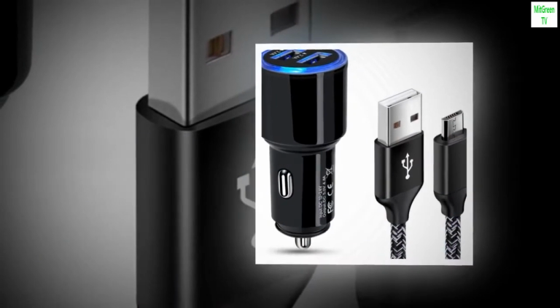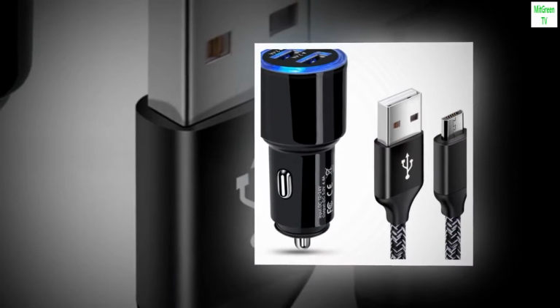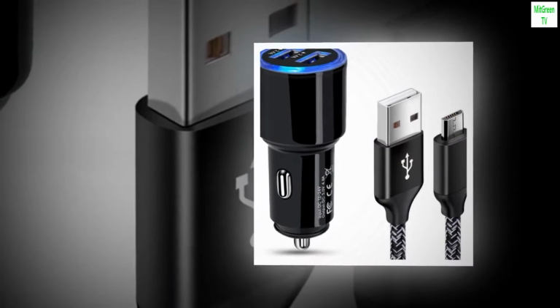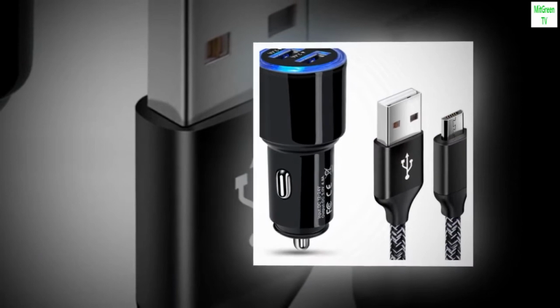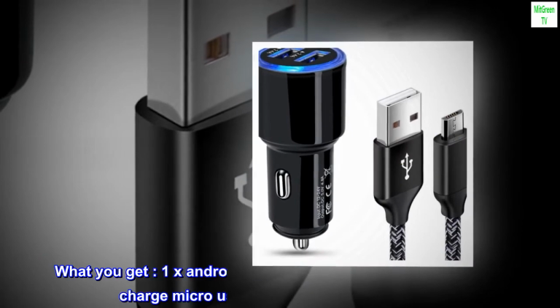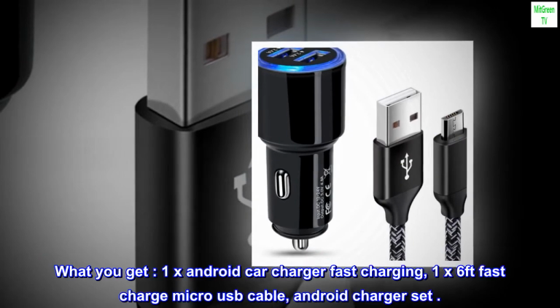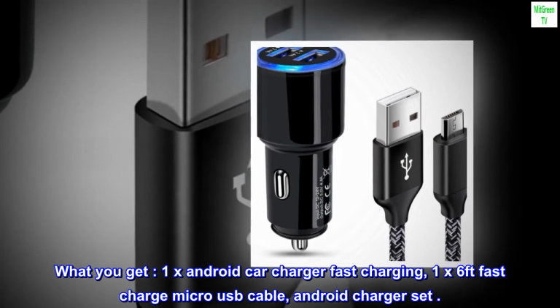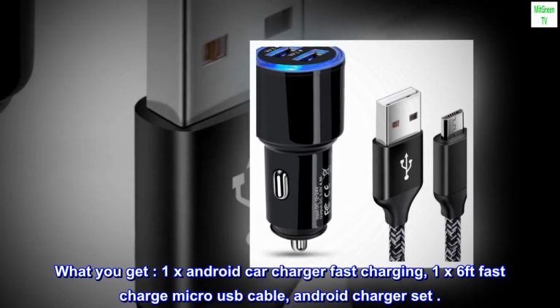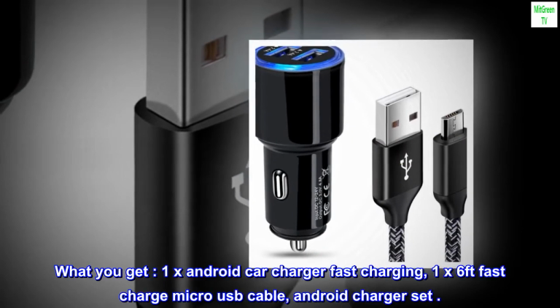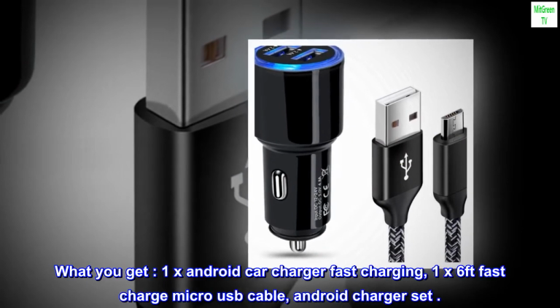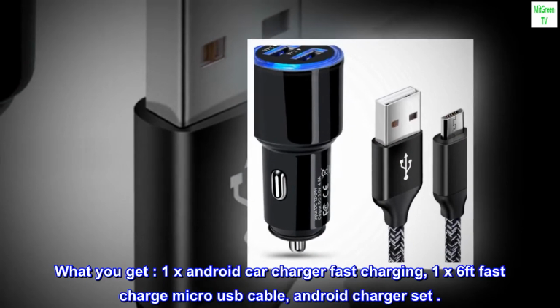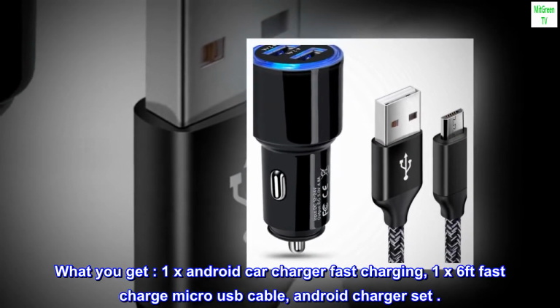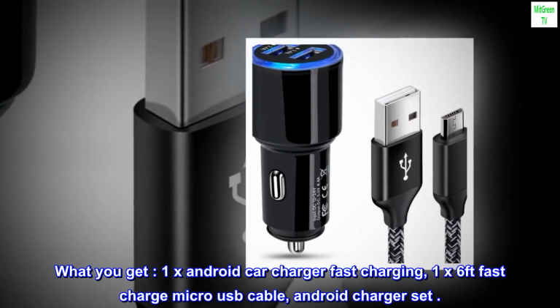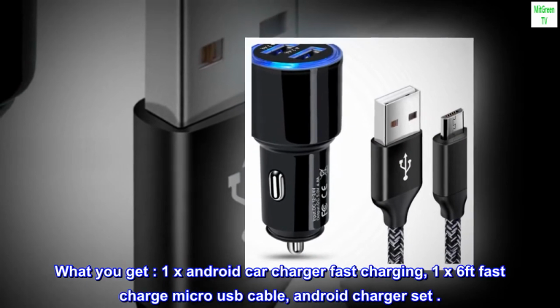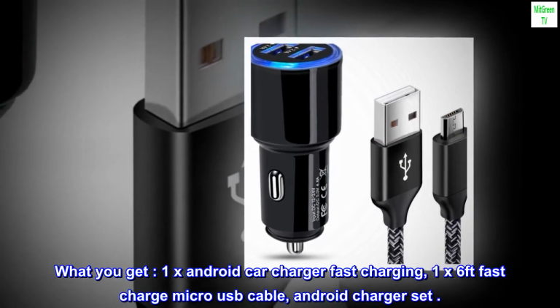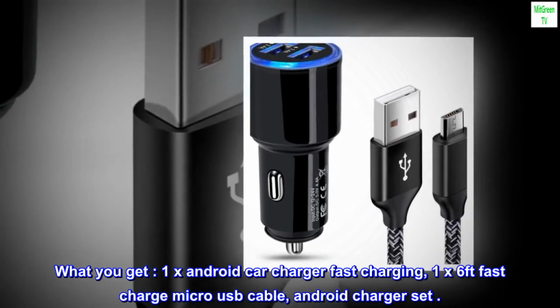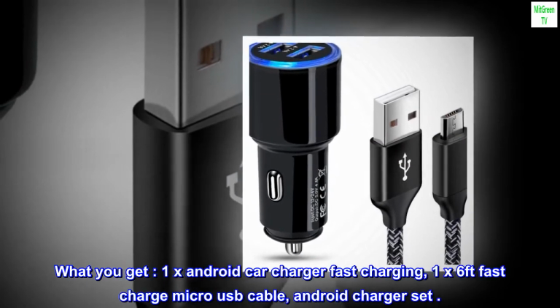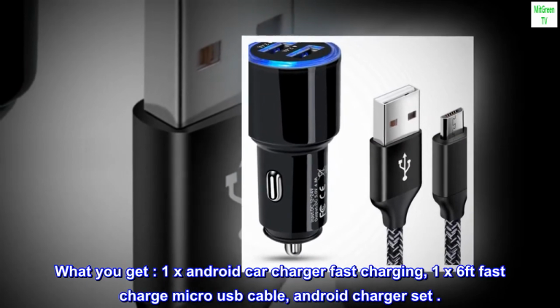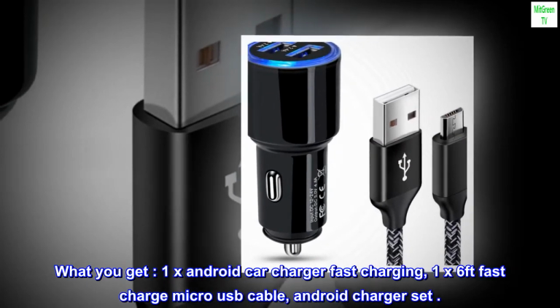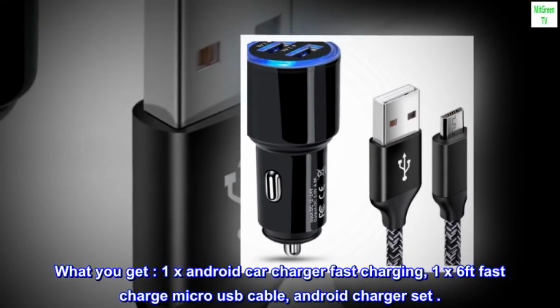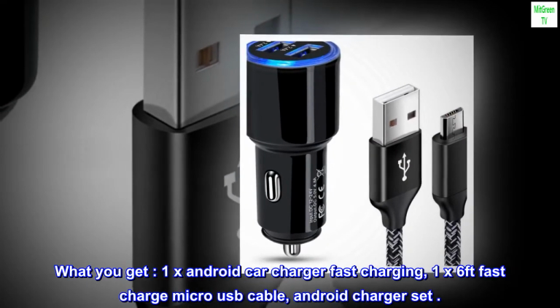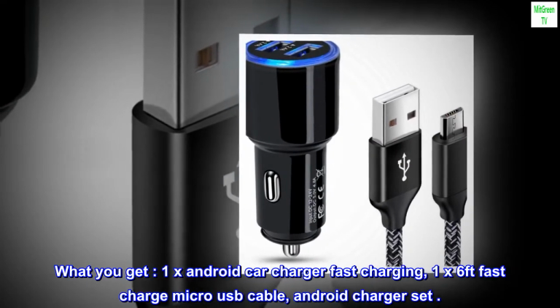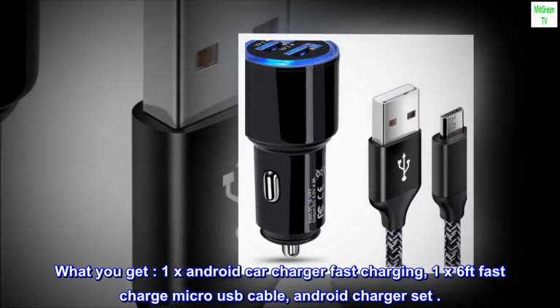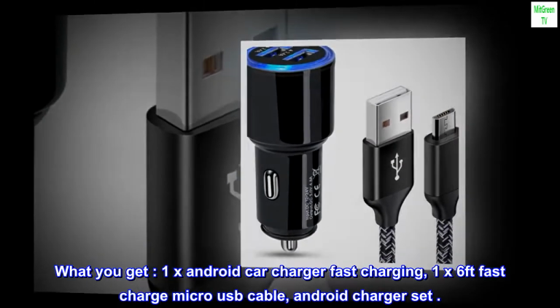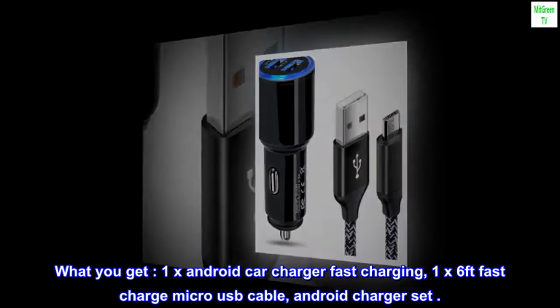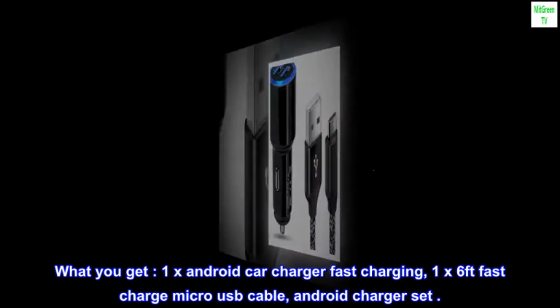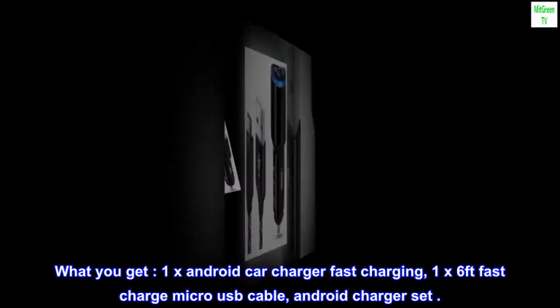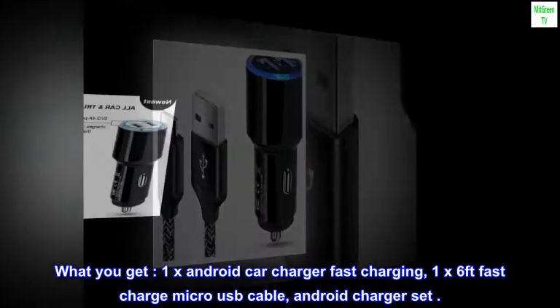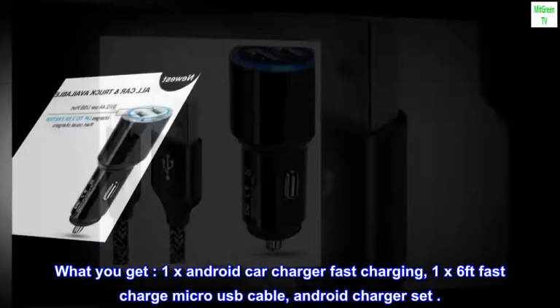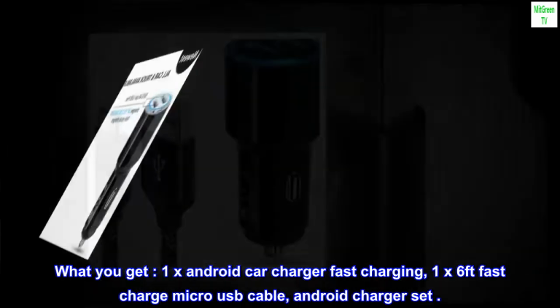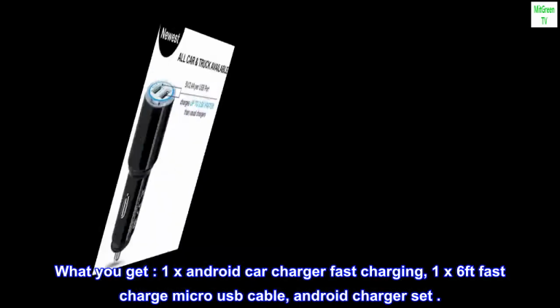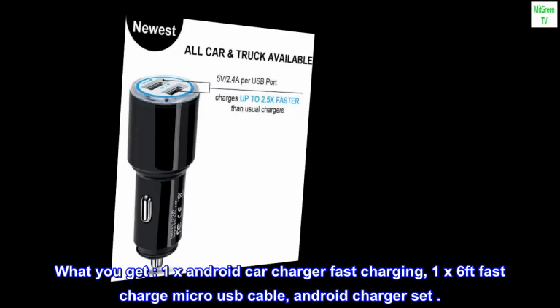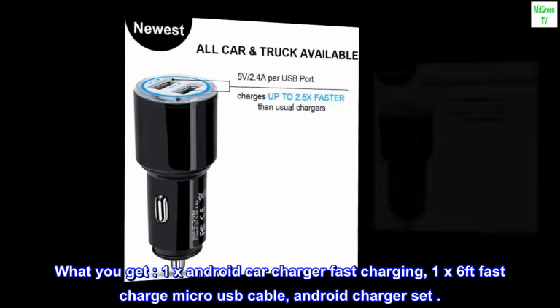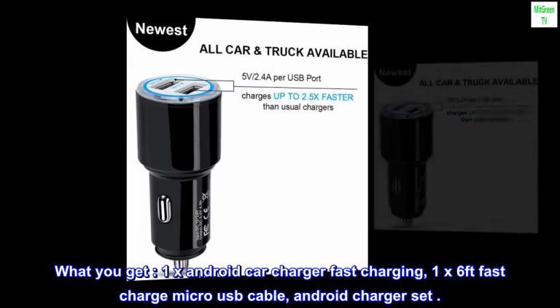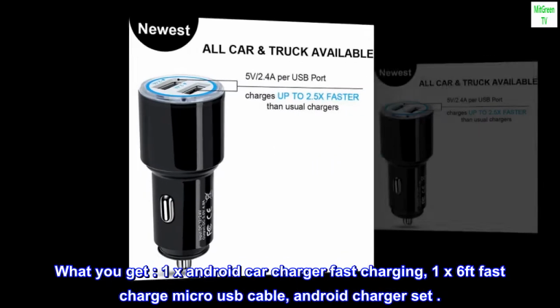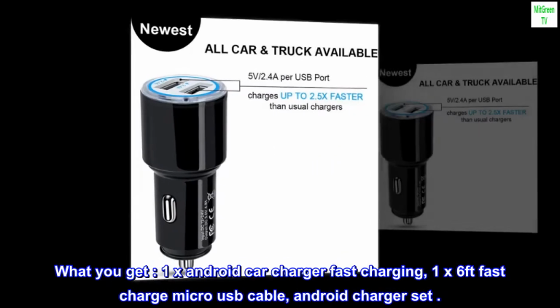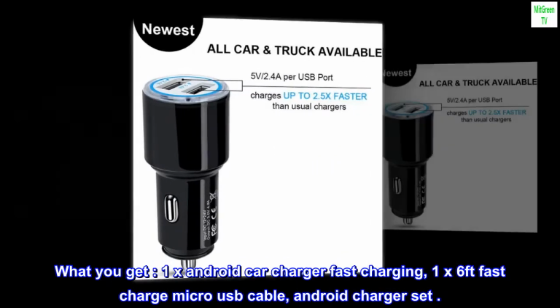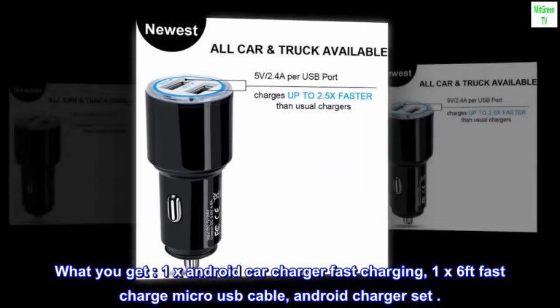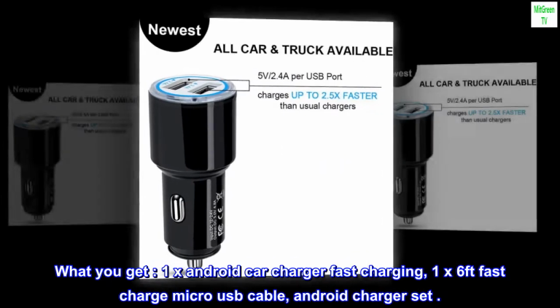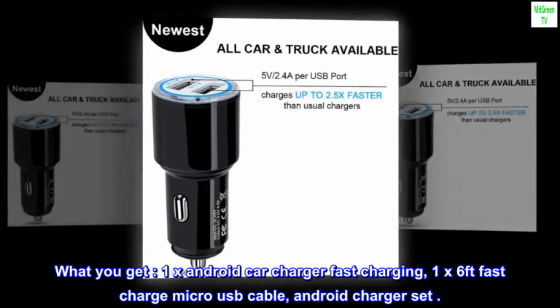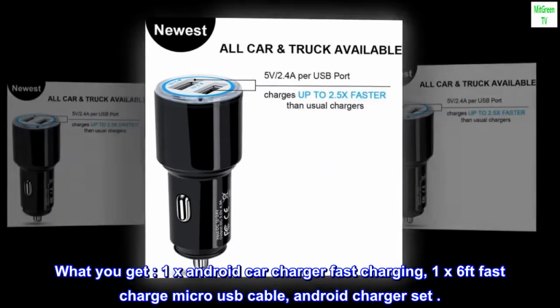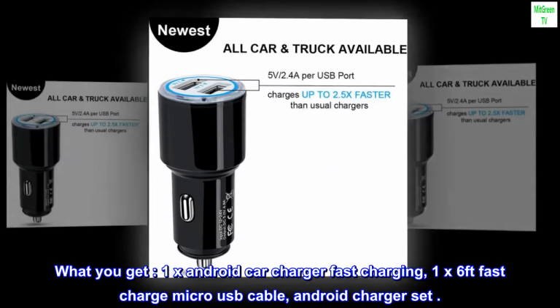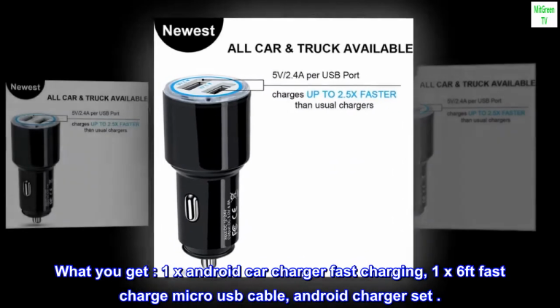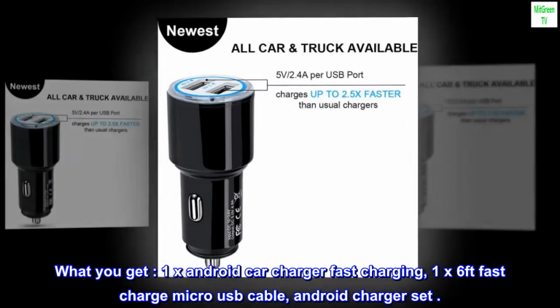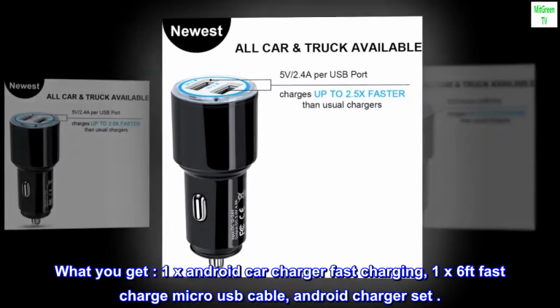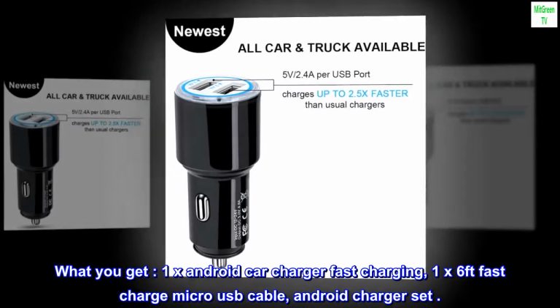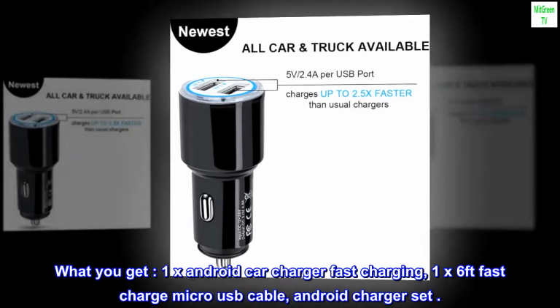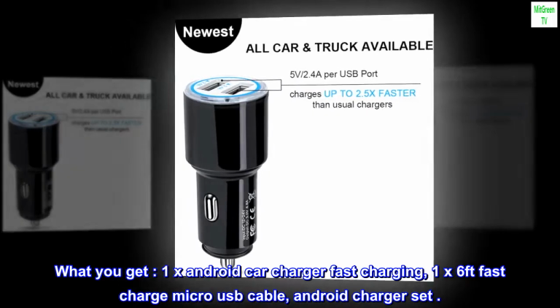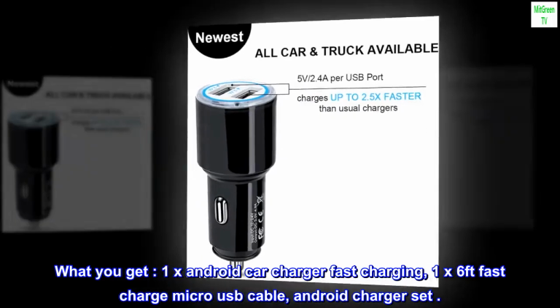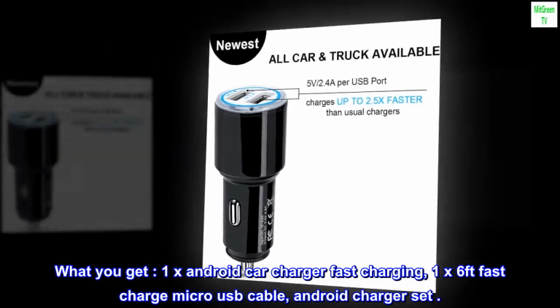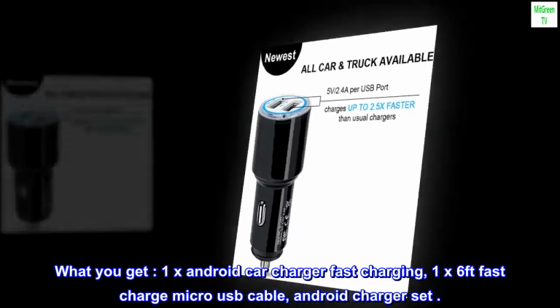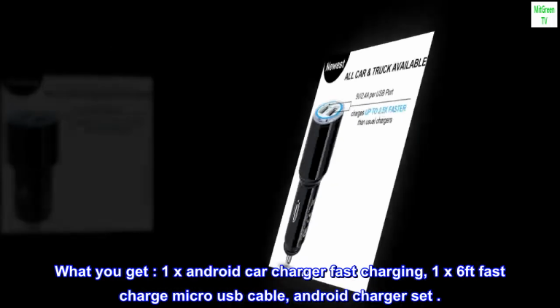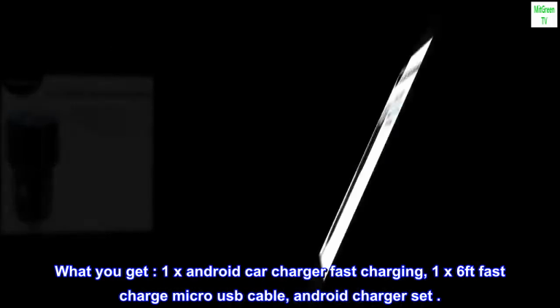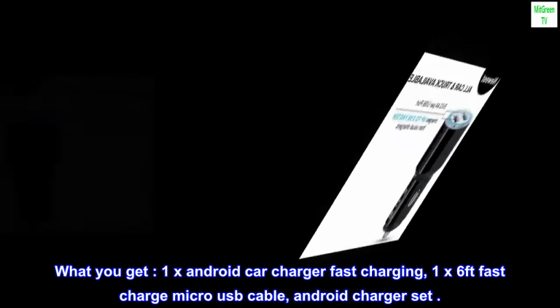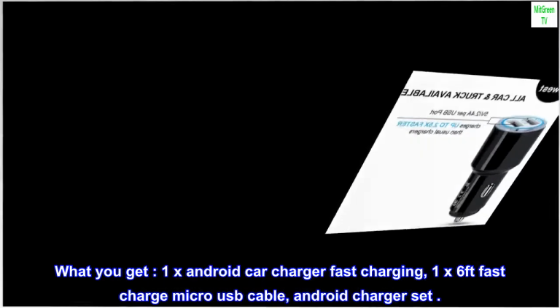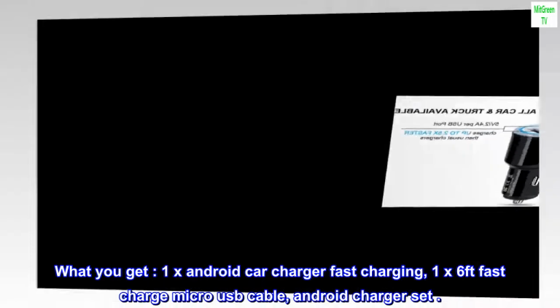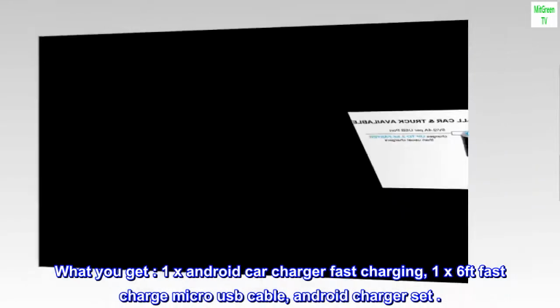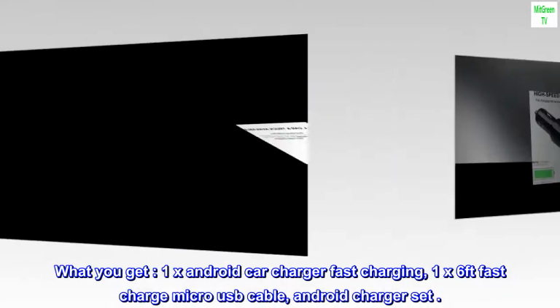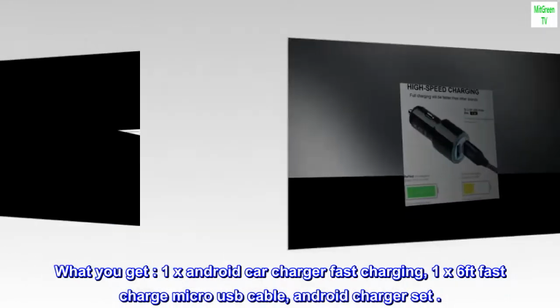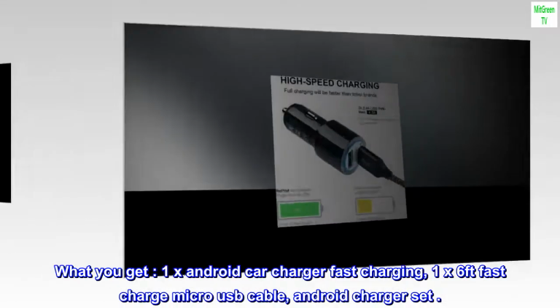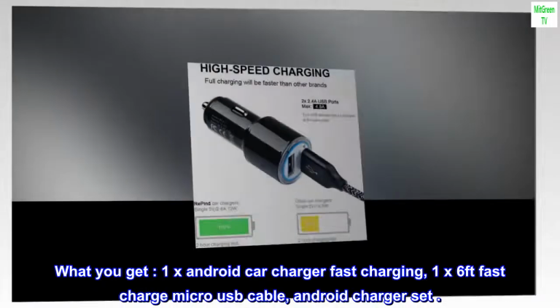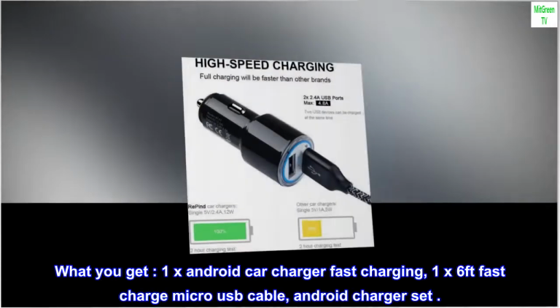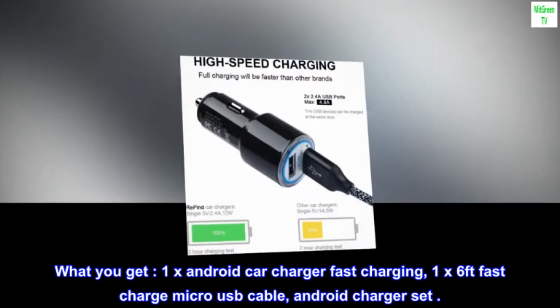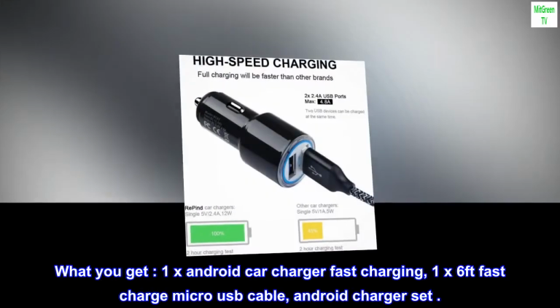What you get: 1x Android Car Charger Fast Charging, 1x 6-foot Fast Charge Micro USB Cable — complete Android Charger Set.